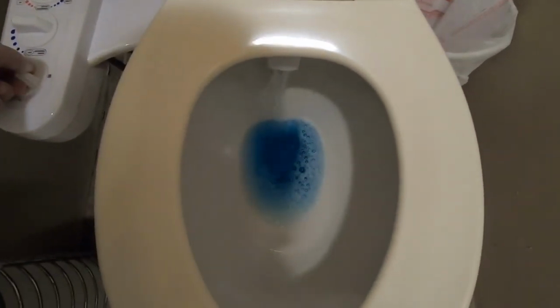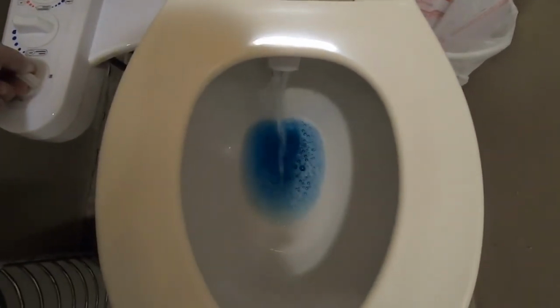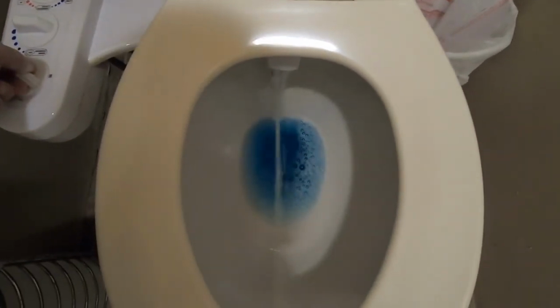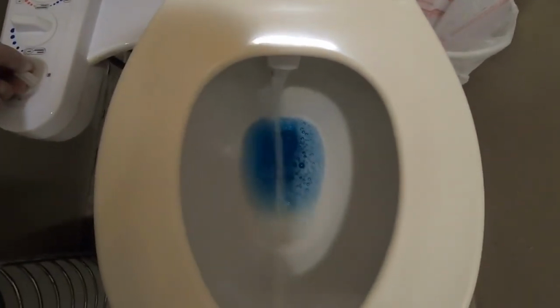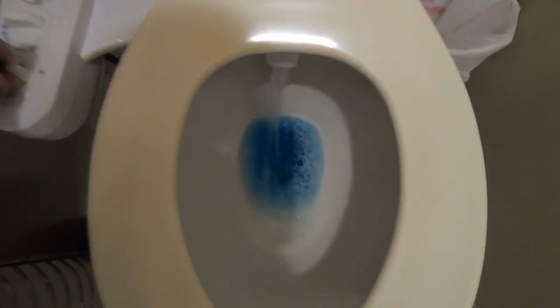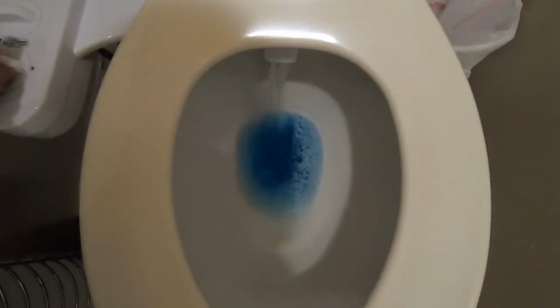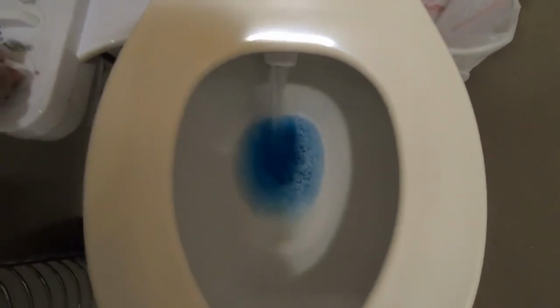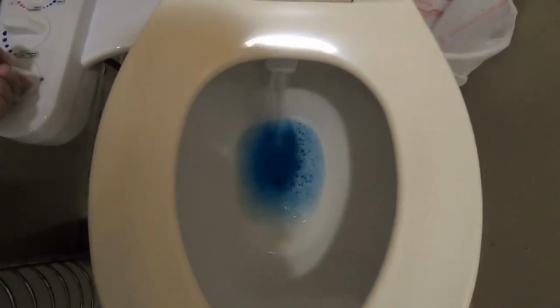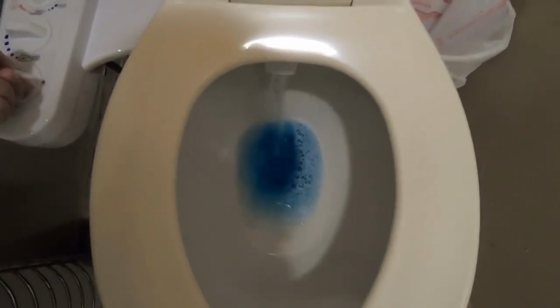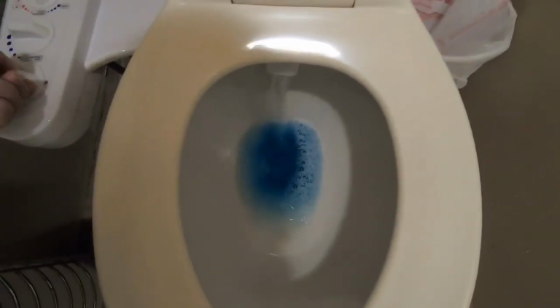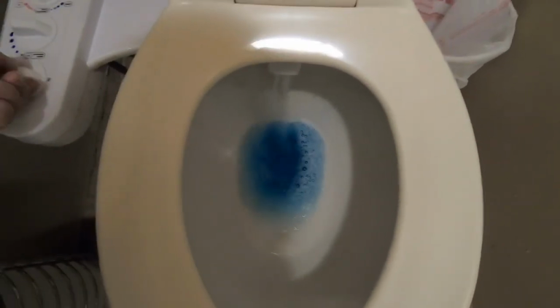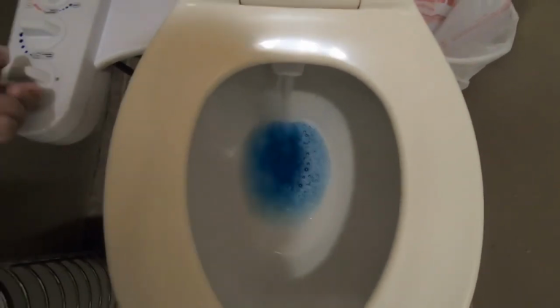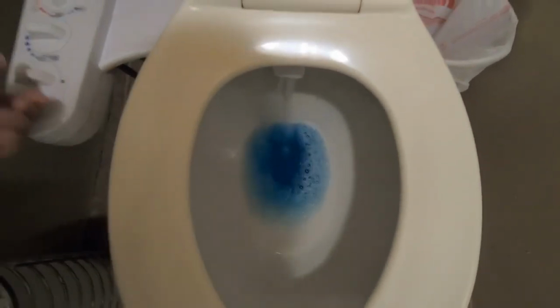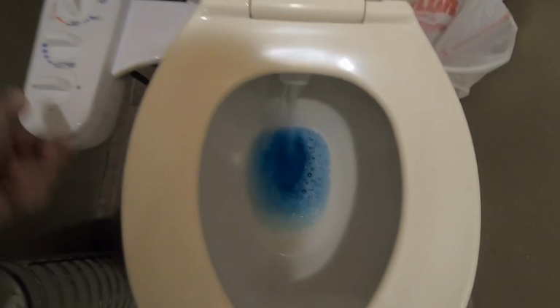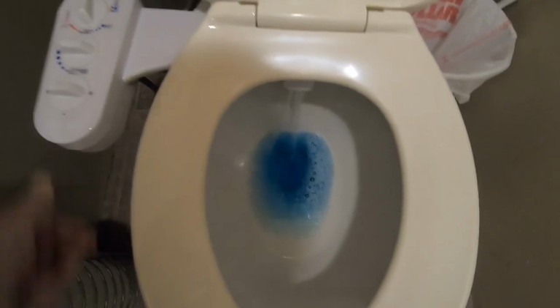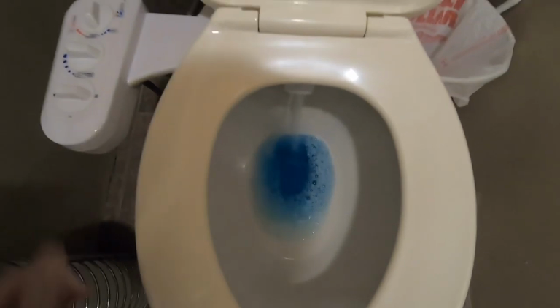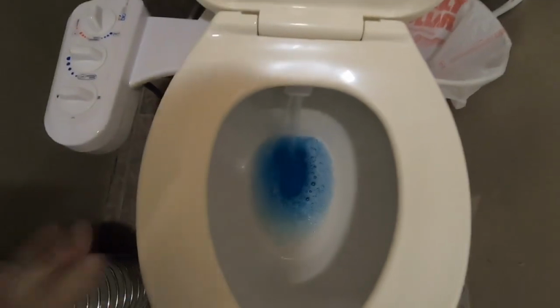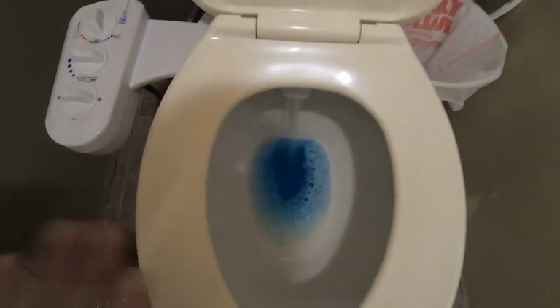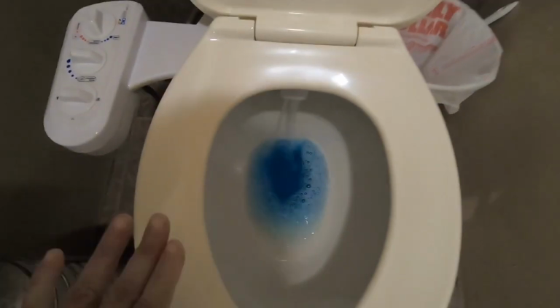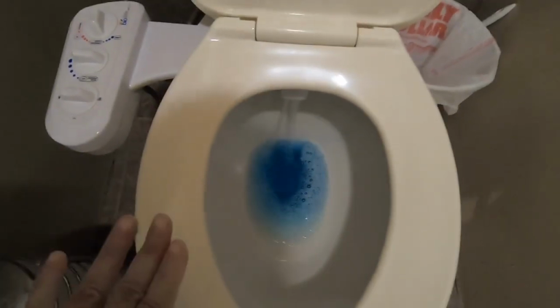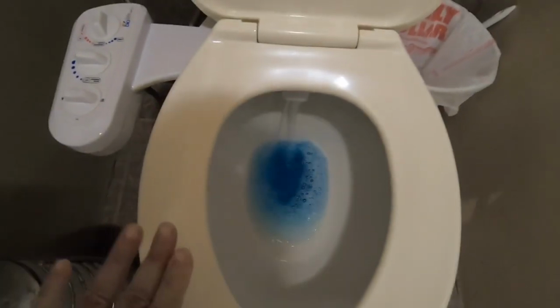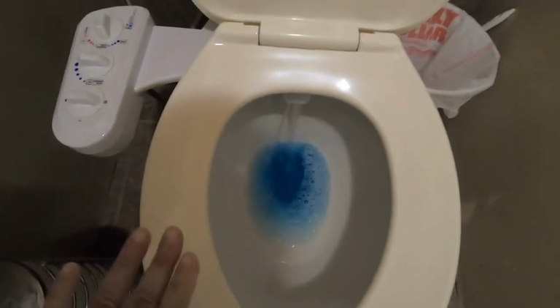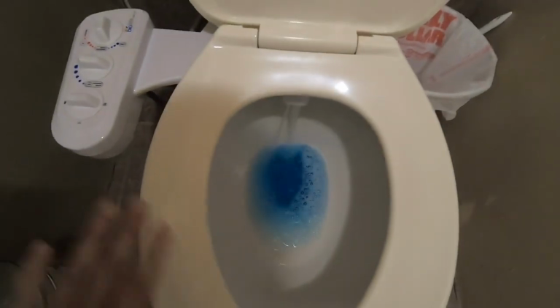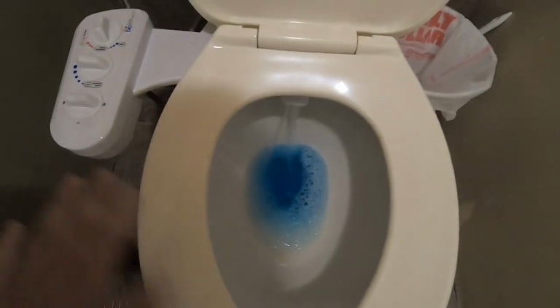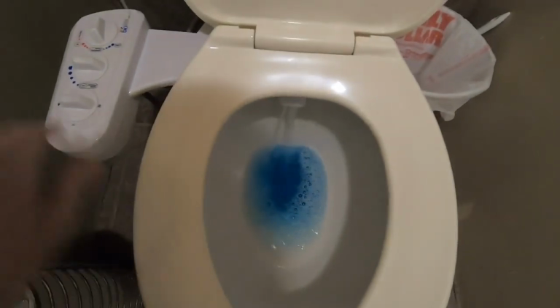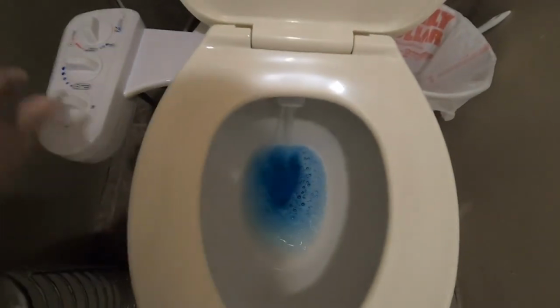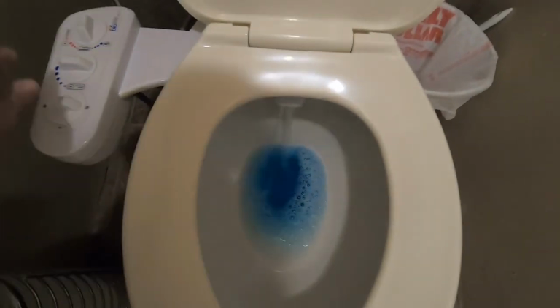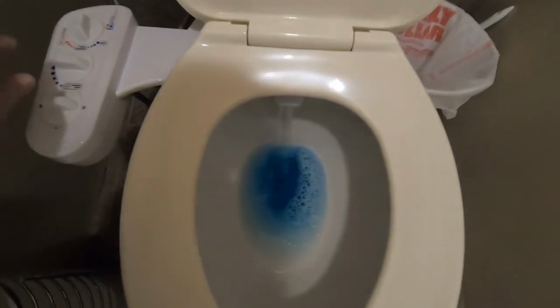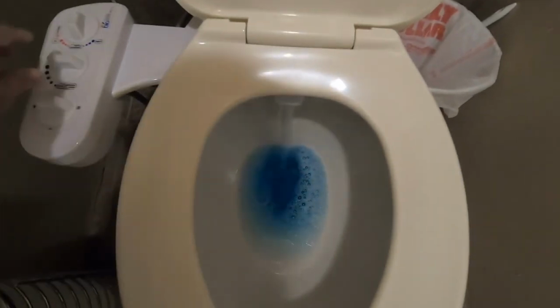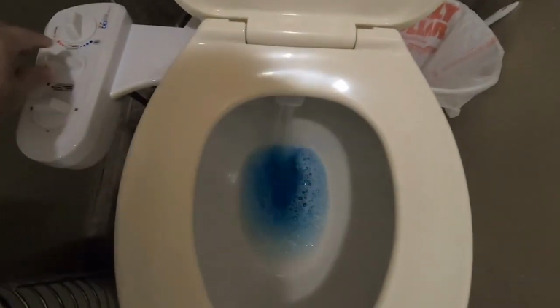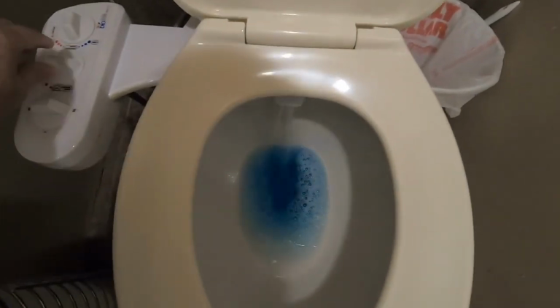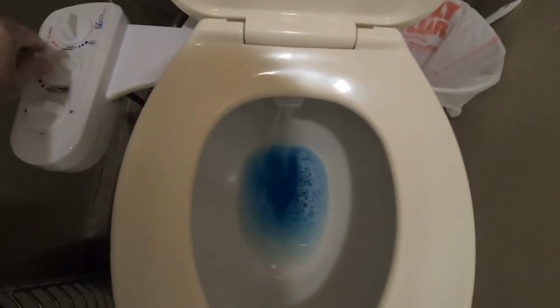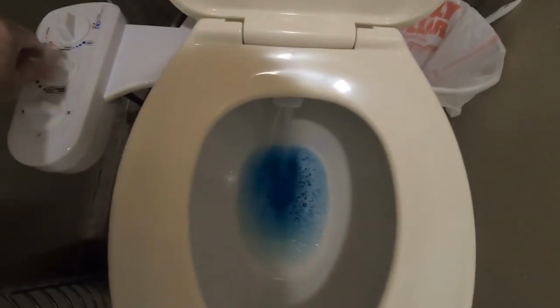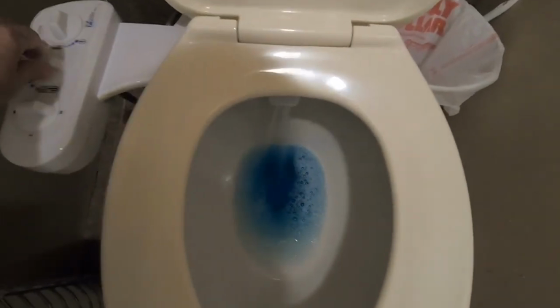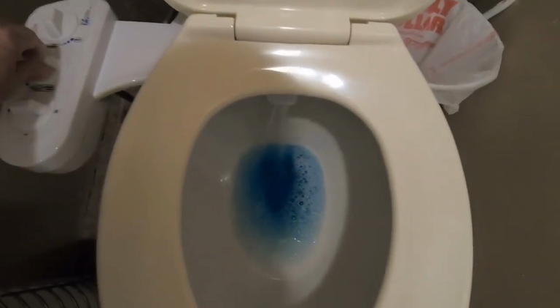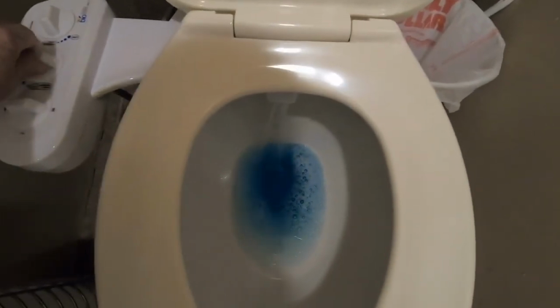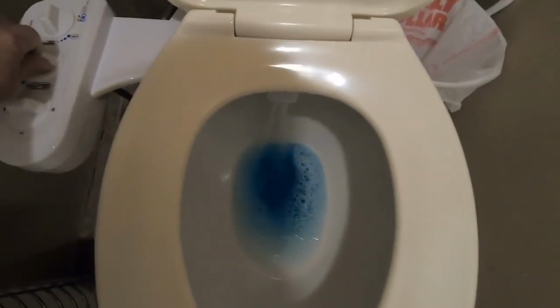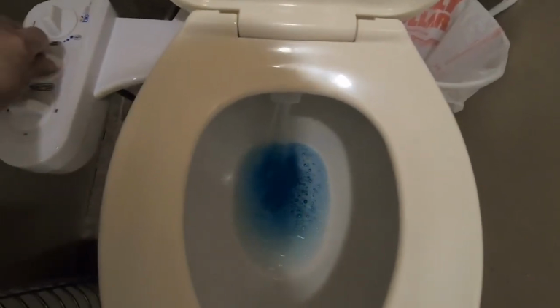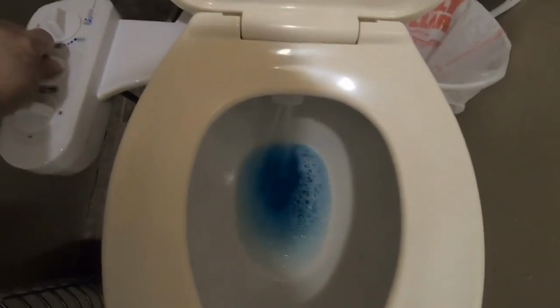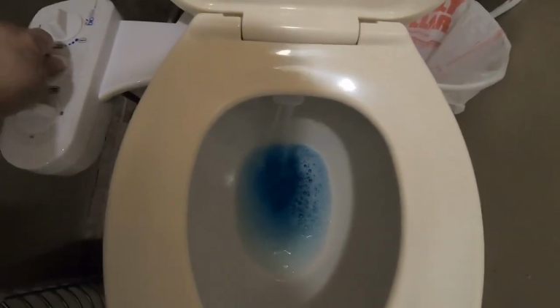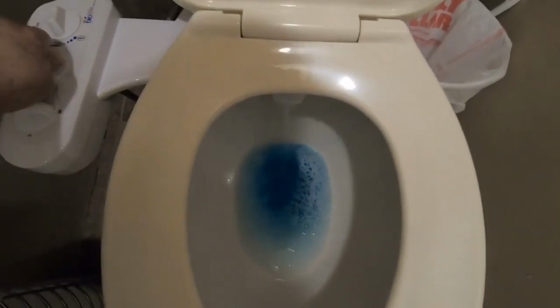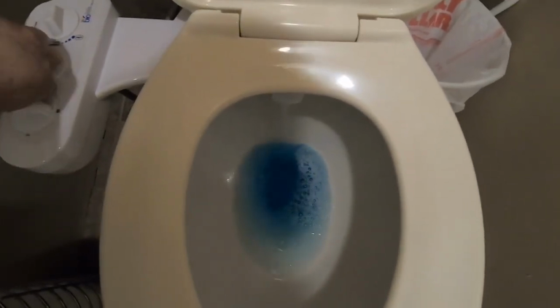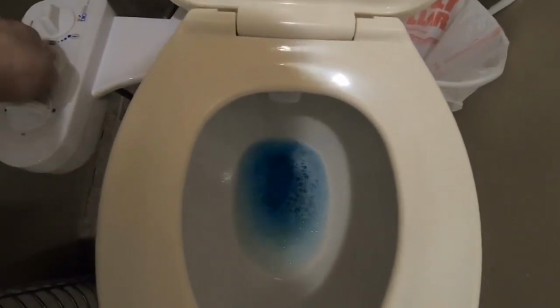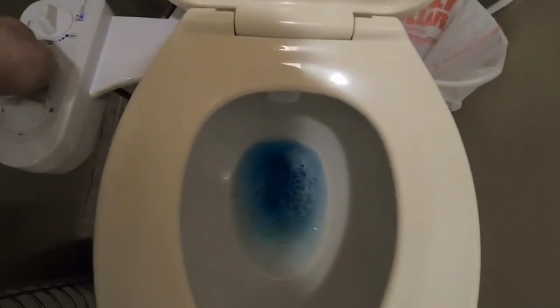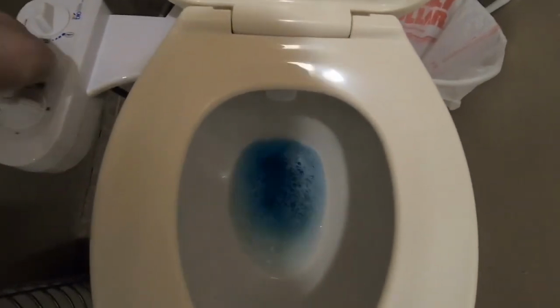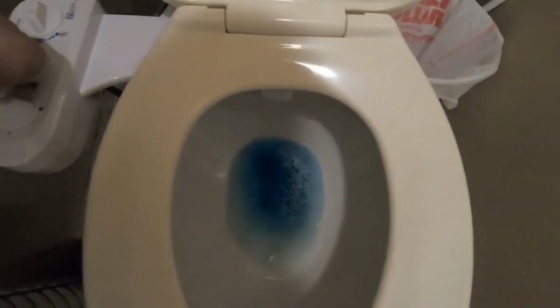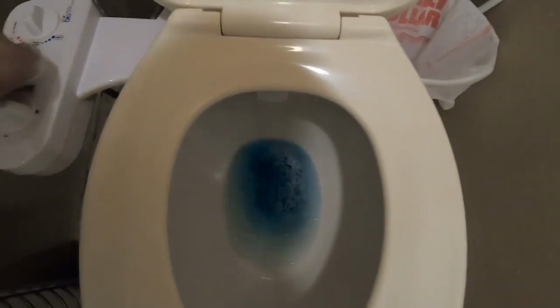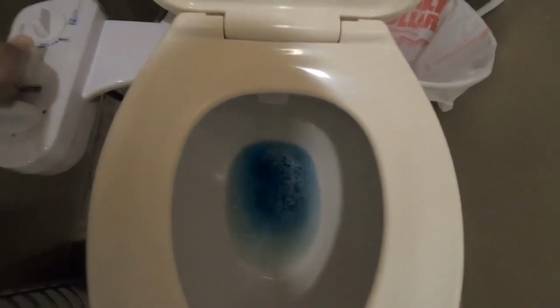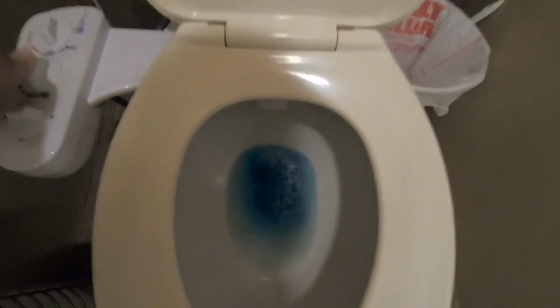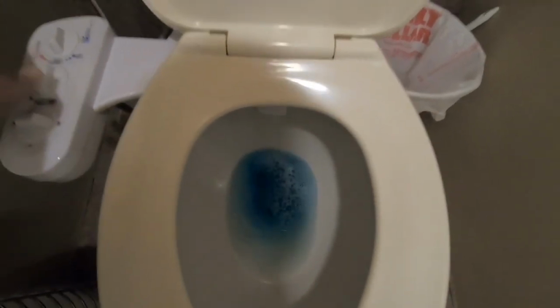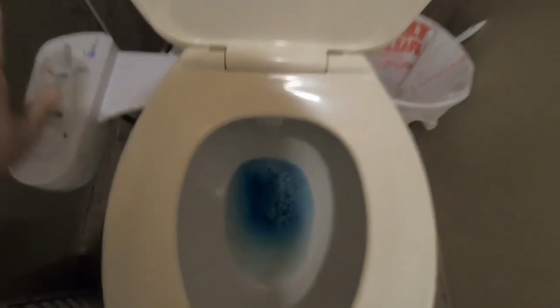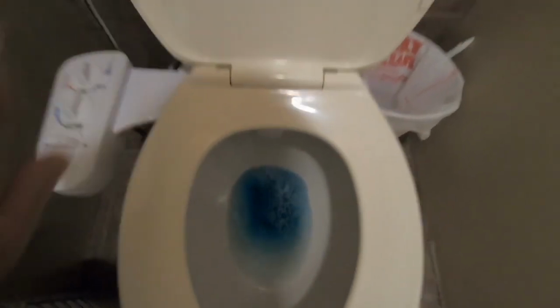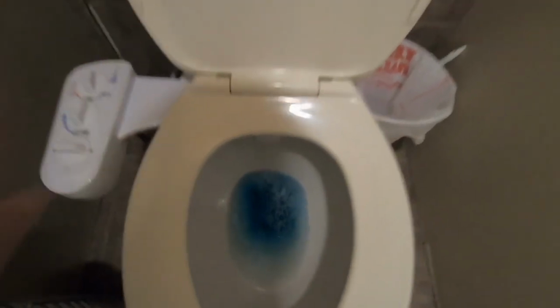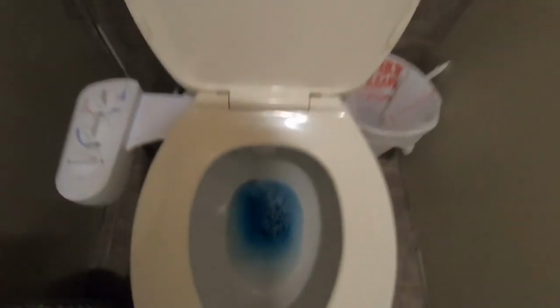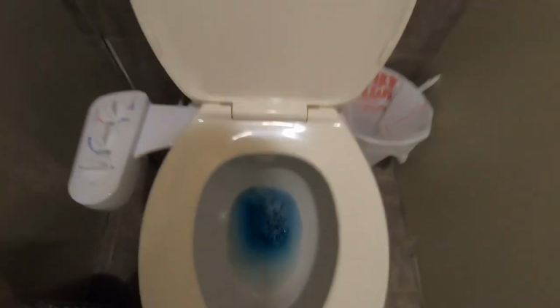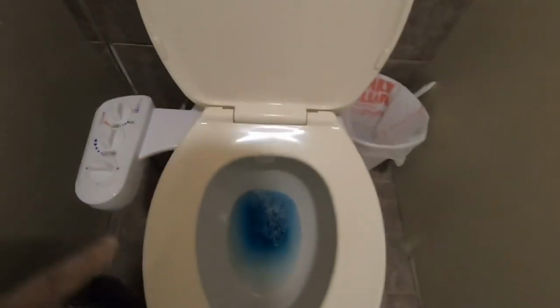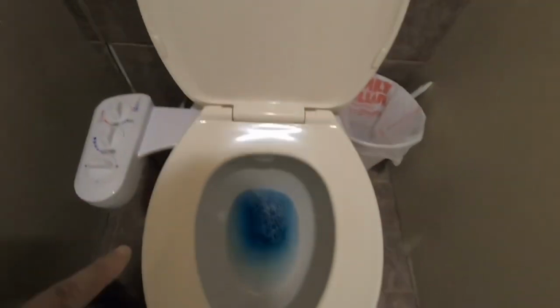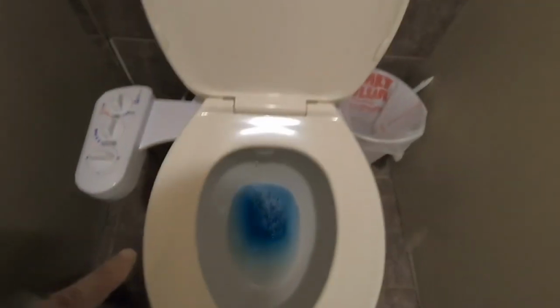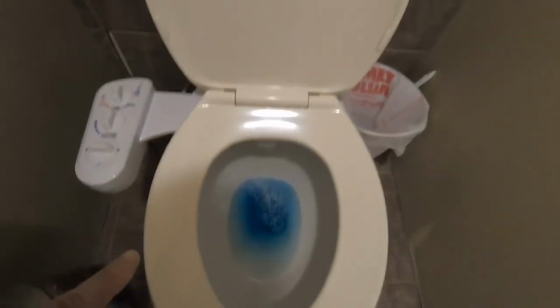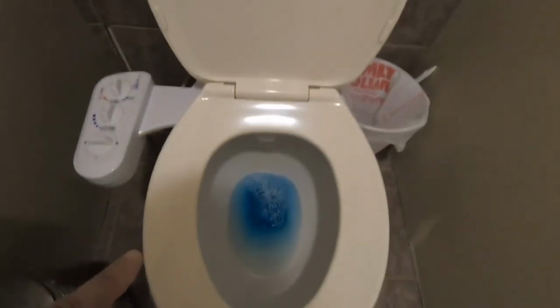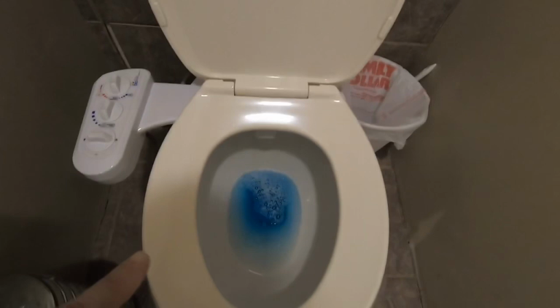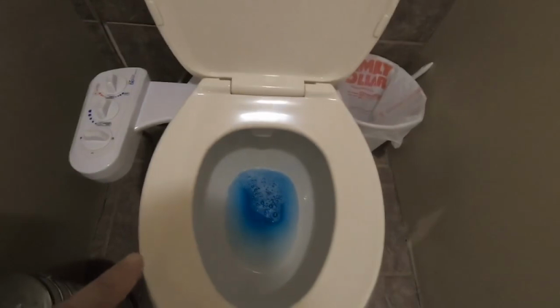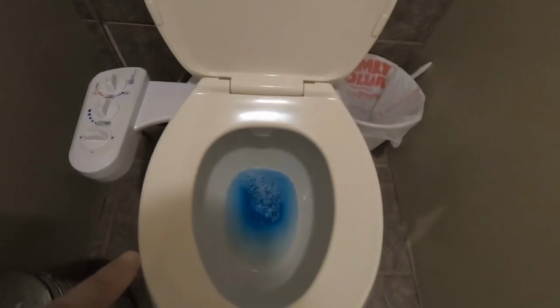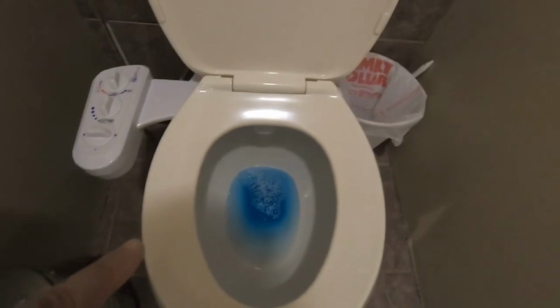I don't want to turn it all the way because — oh, it just wet me! Did you see how that water came up? So that is the bidet, guys.